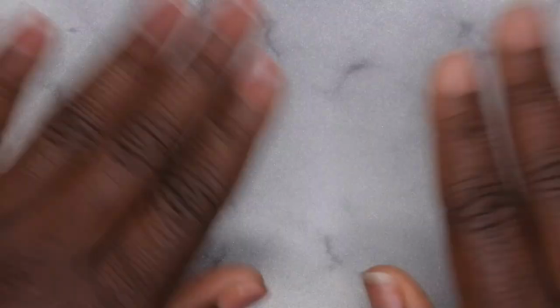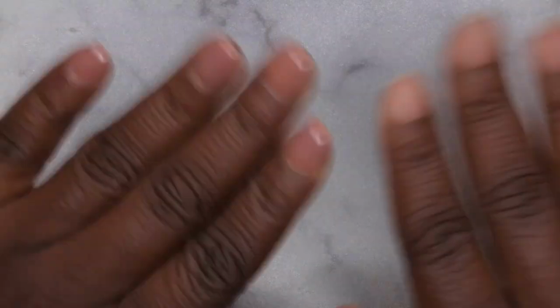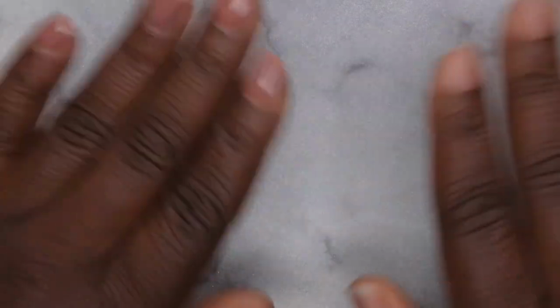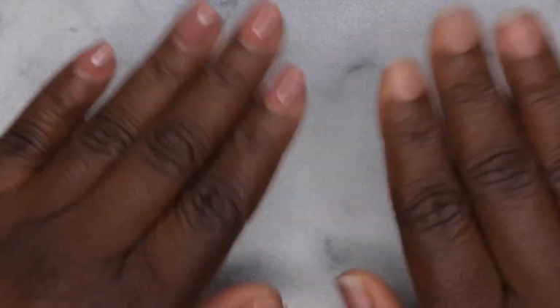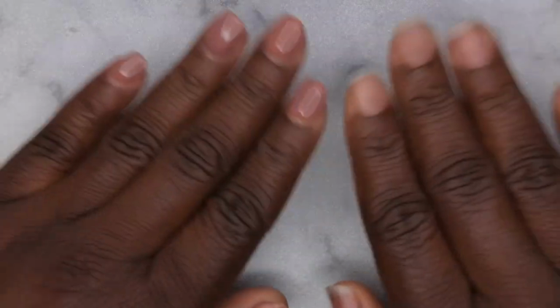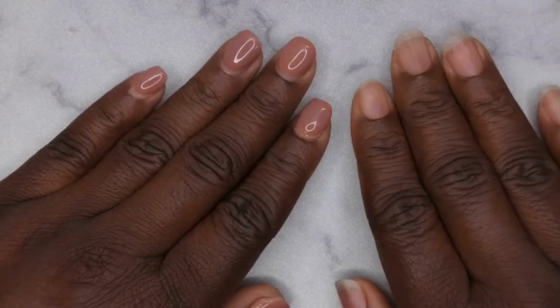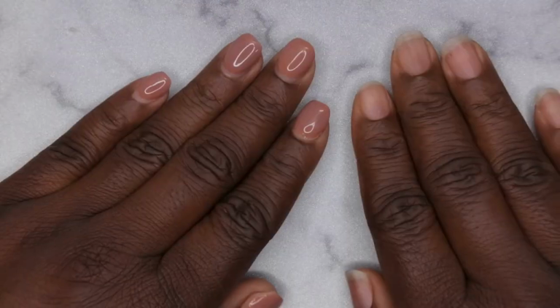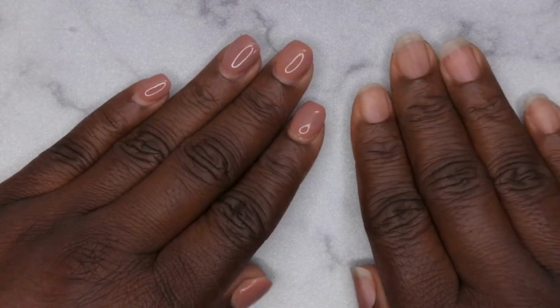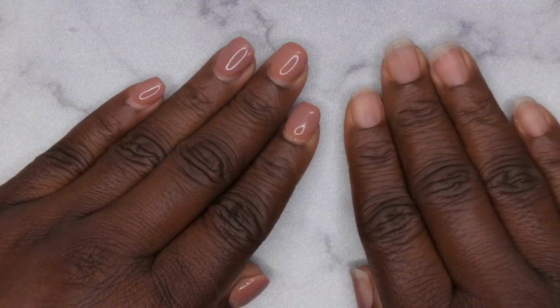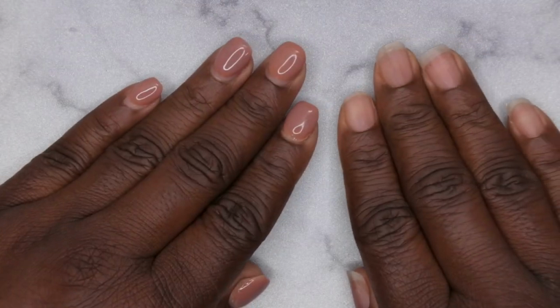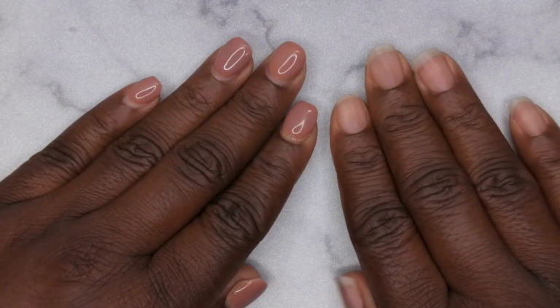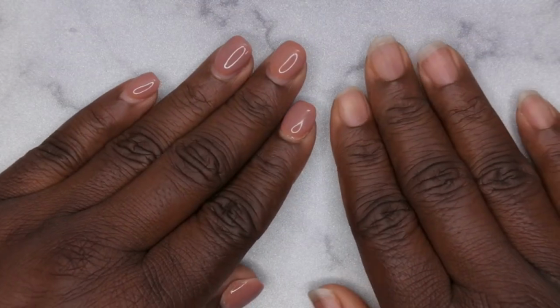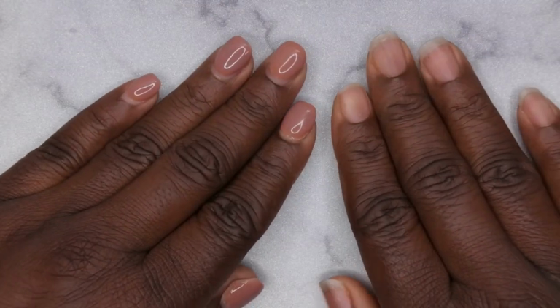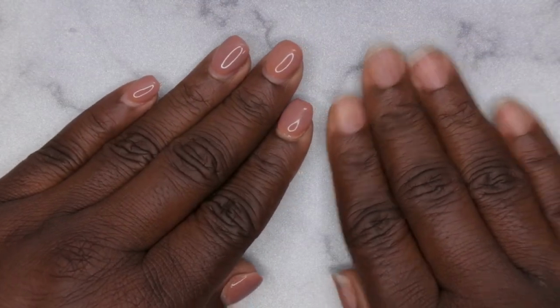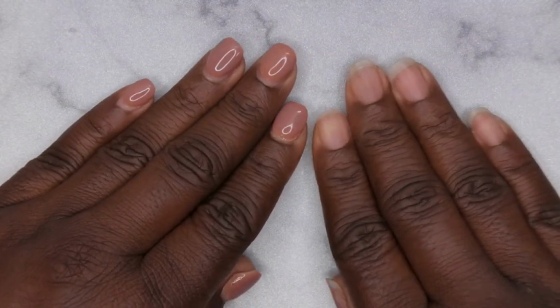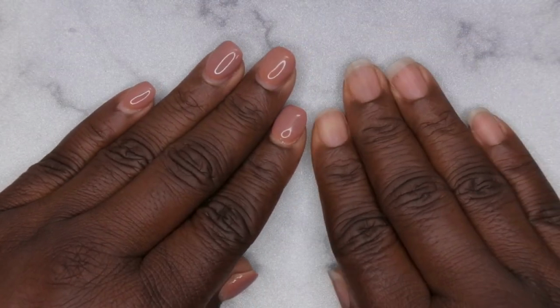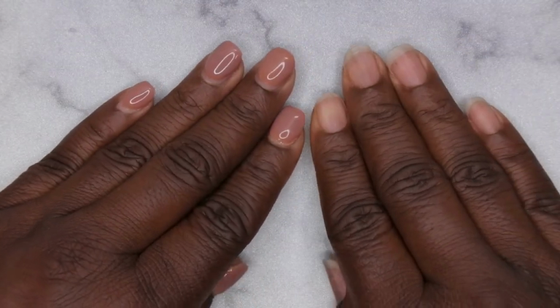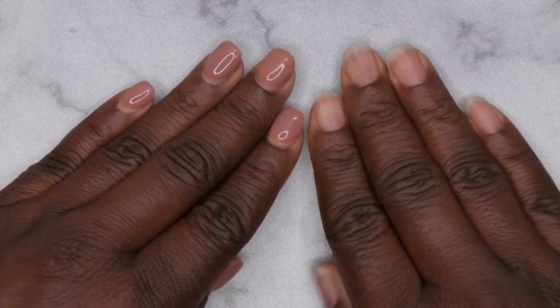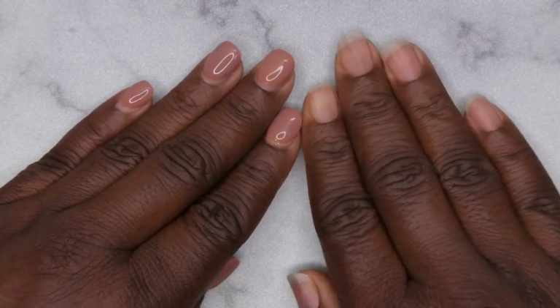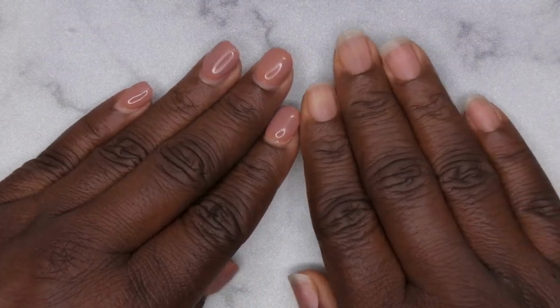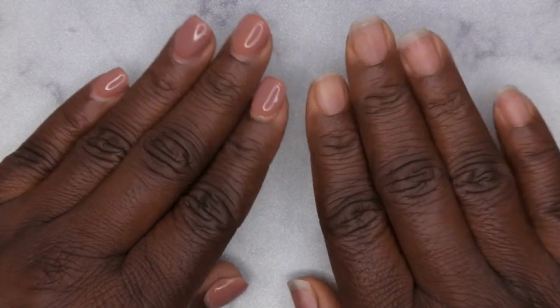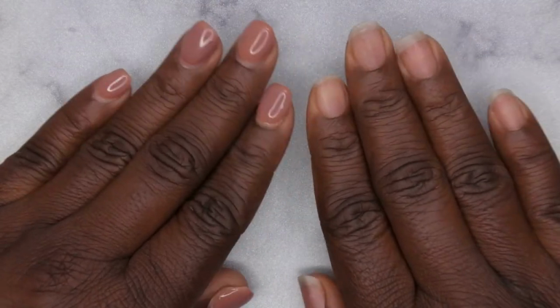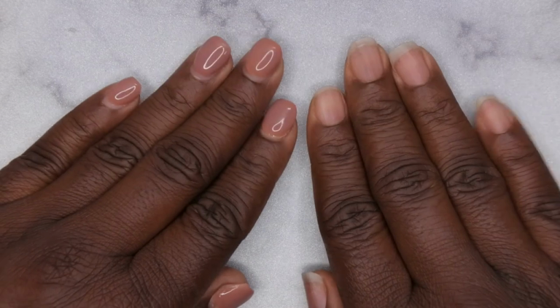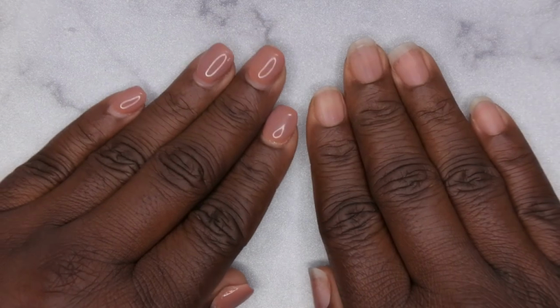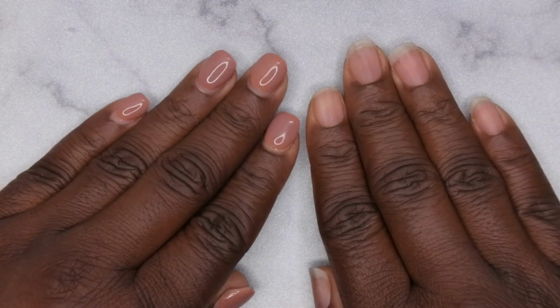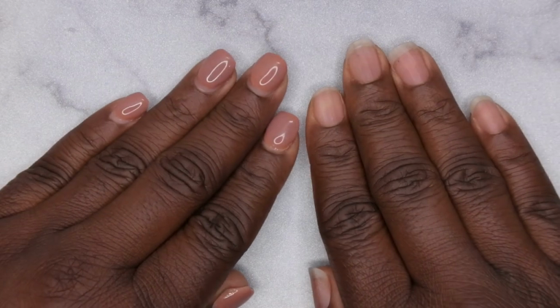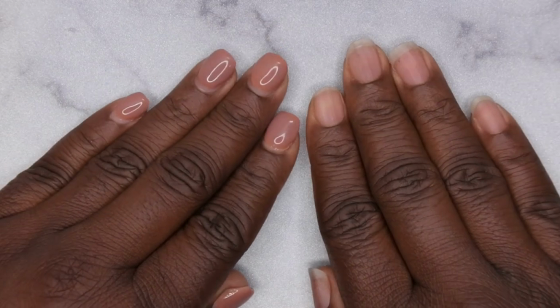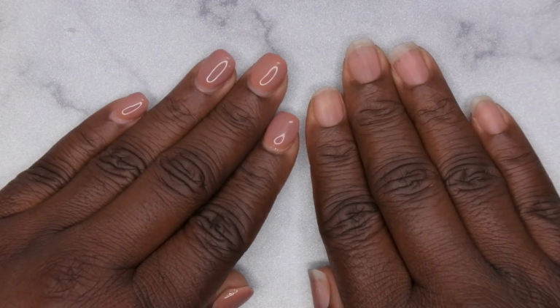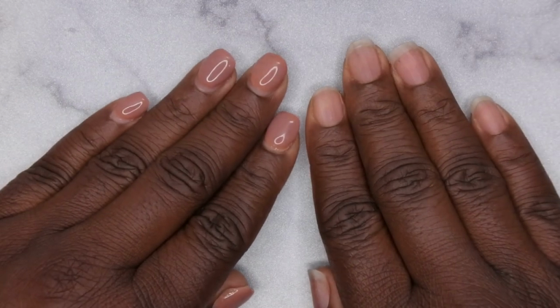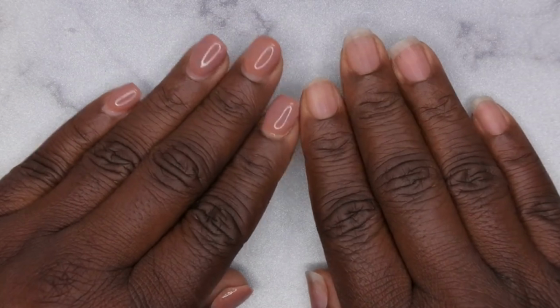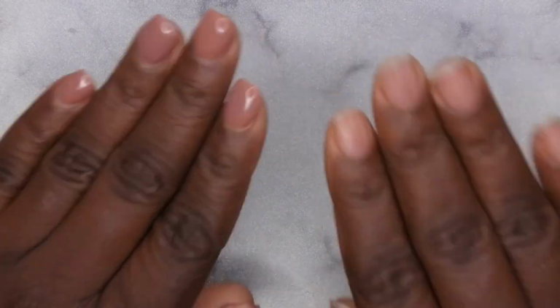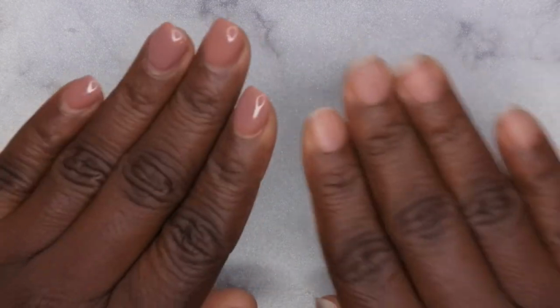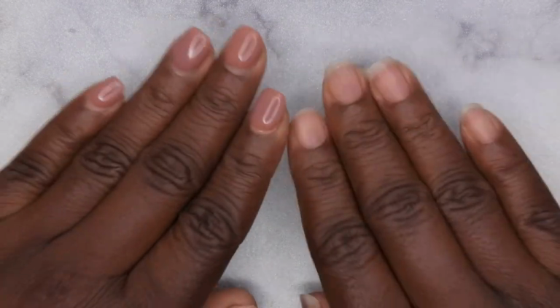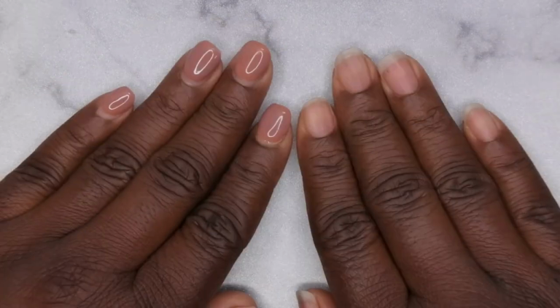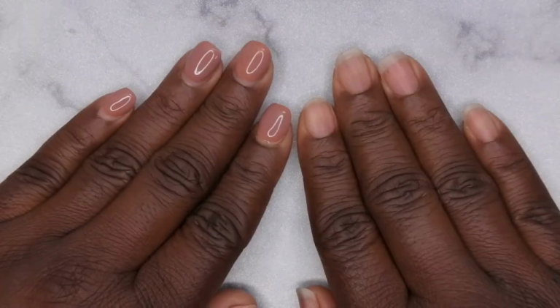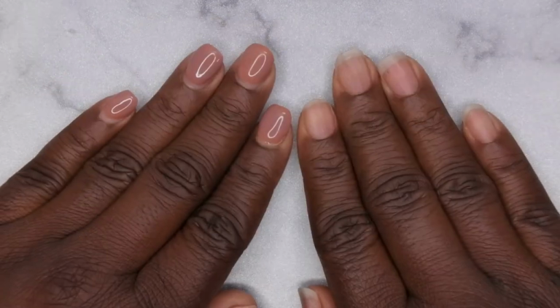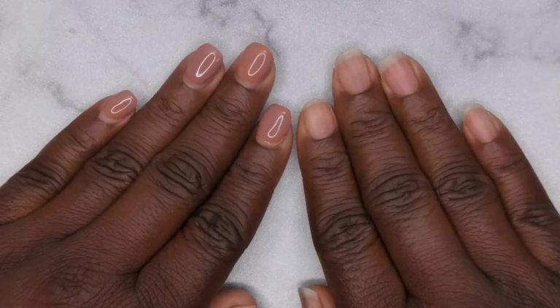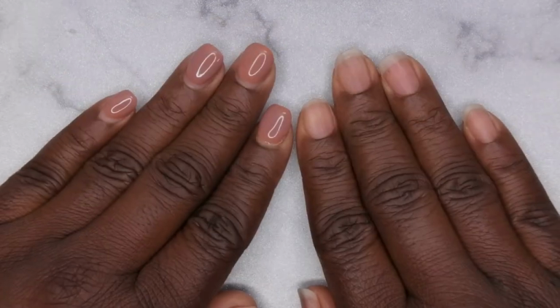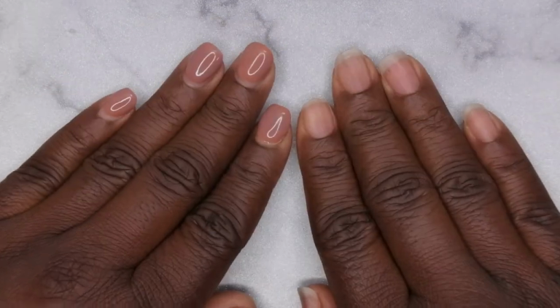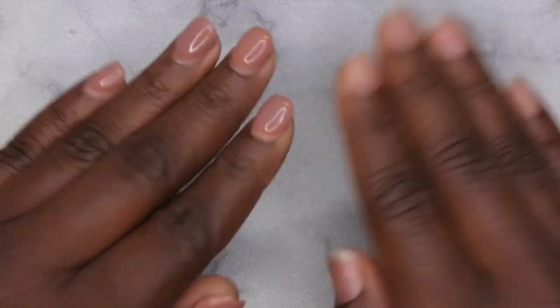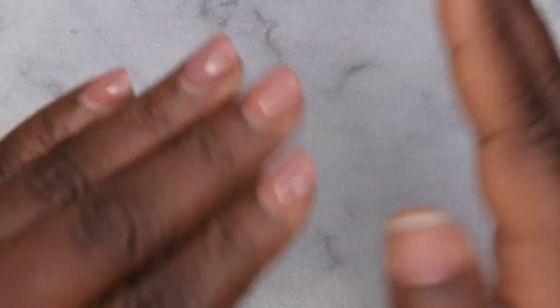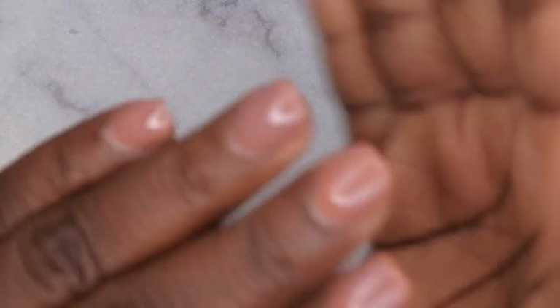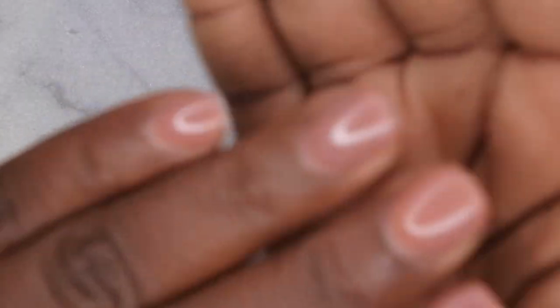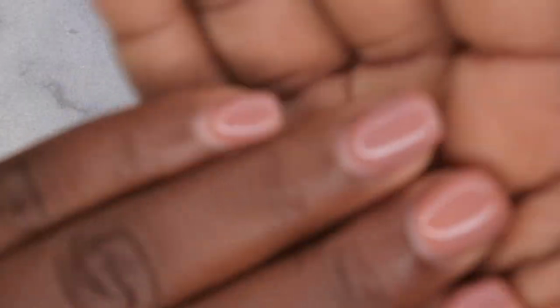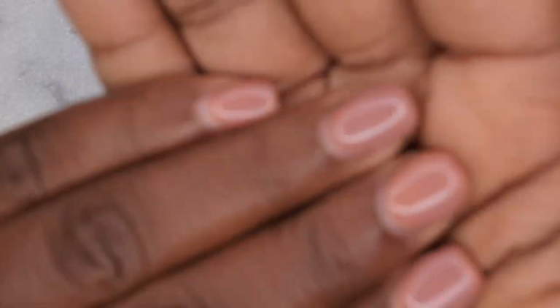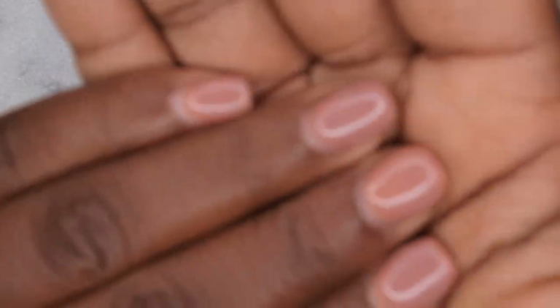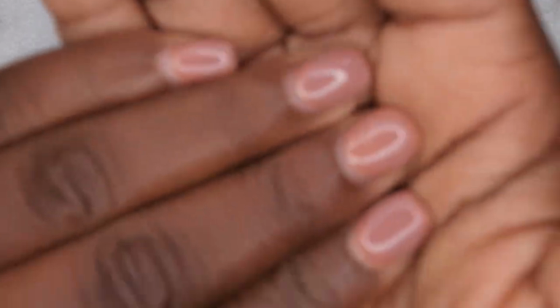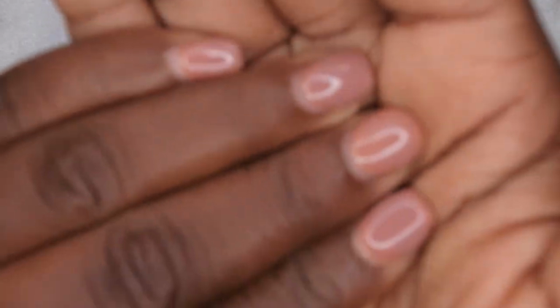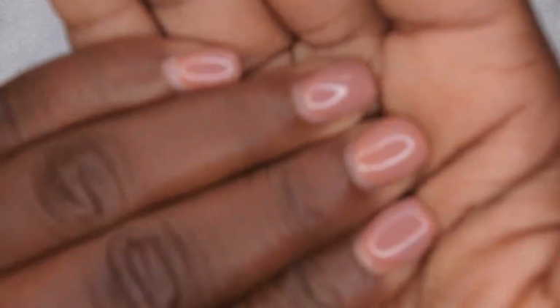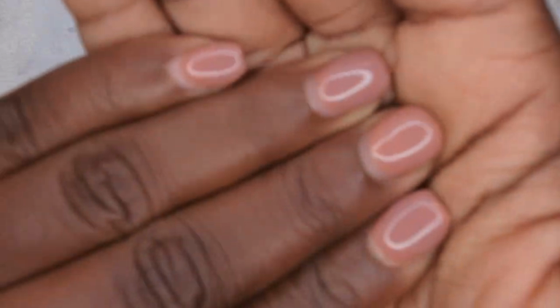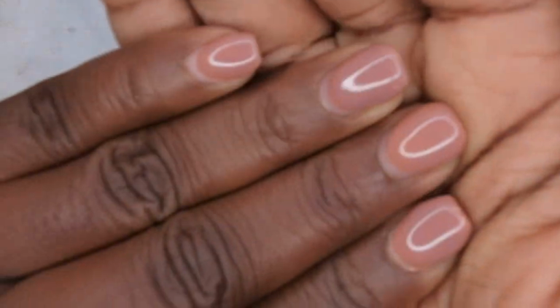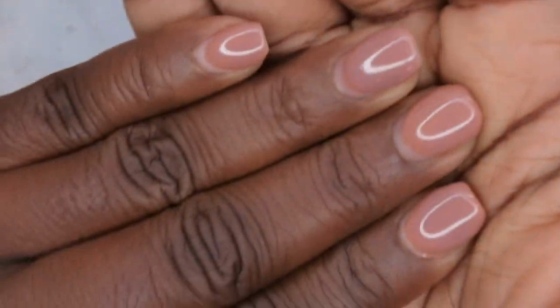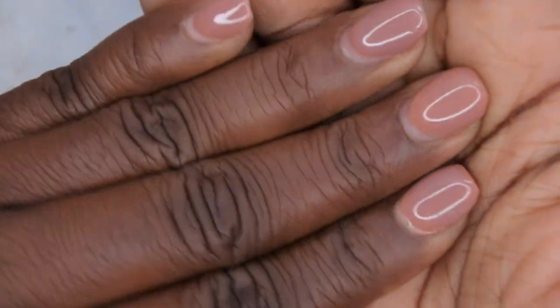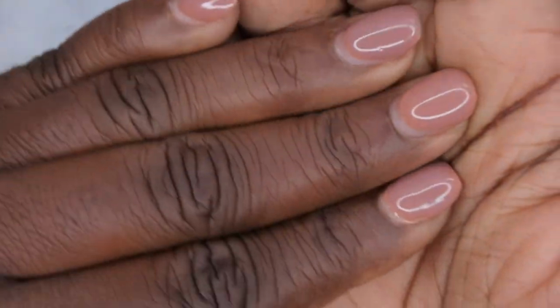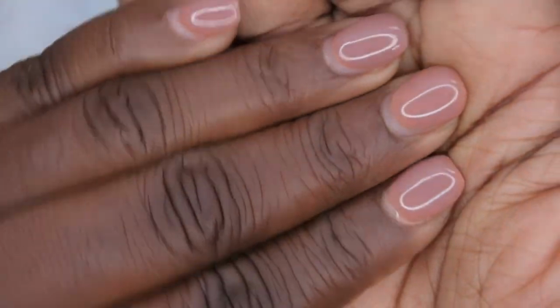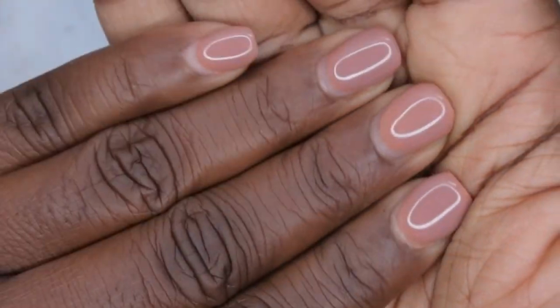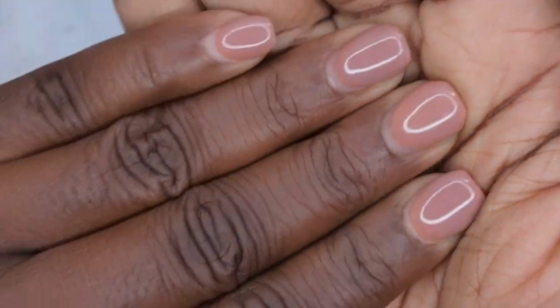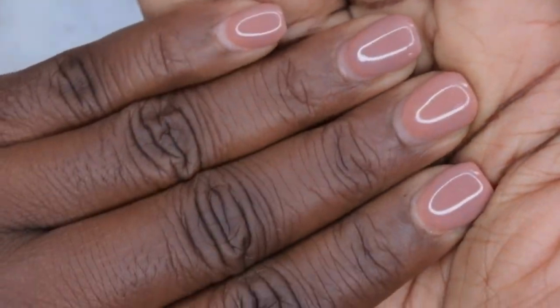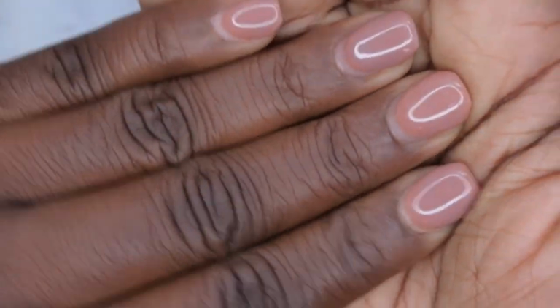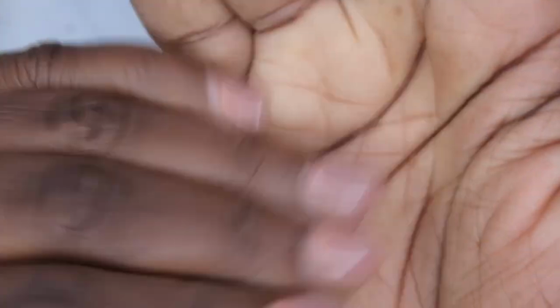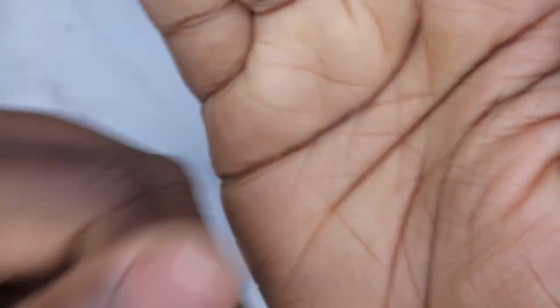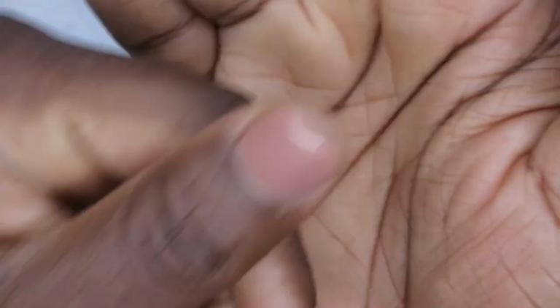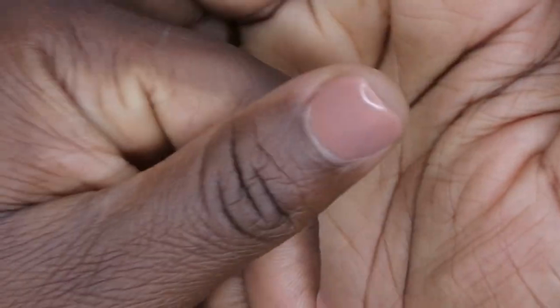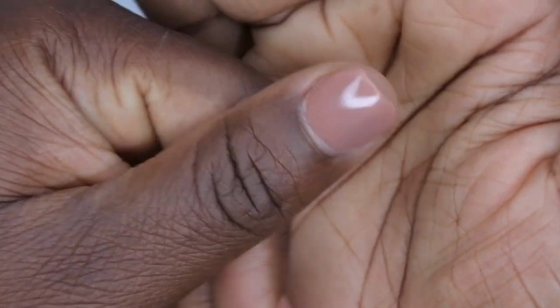Hello Happy People! I'm back with another video and today I want to show you all how to safely remove acrylic from your natural nails.